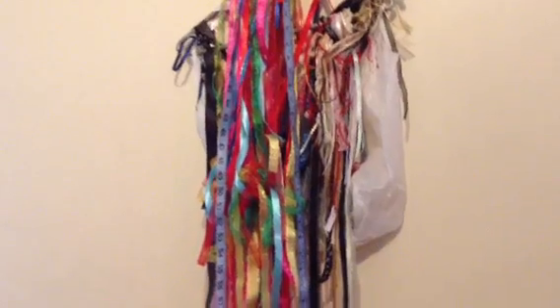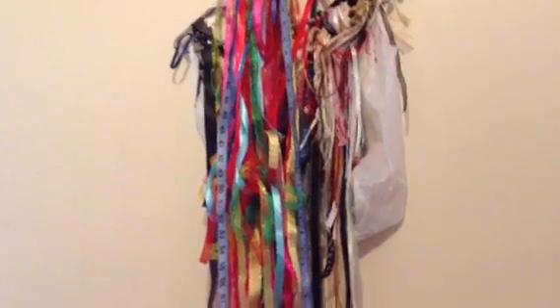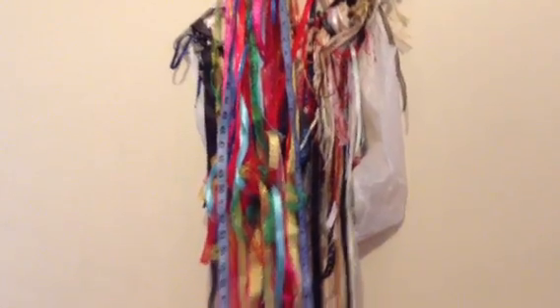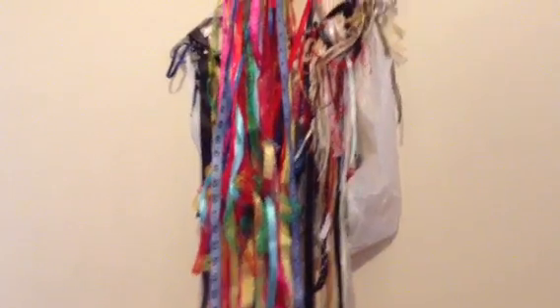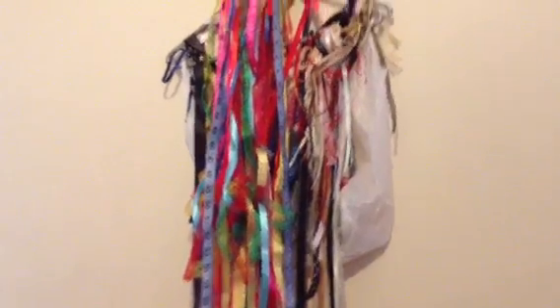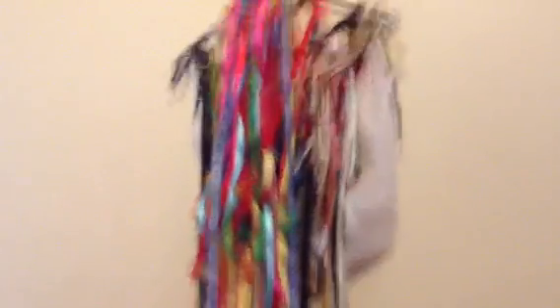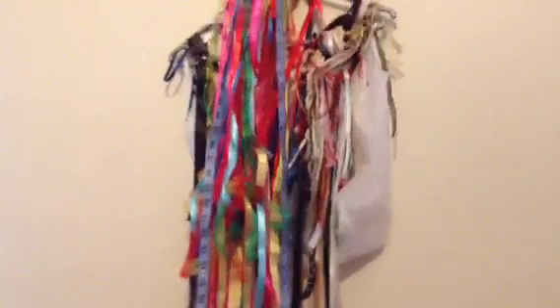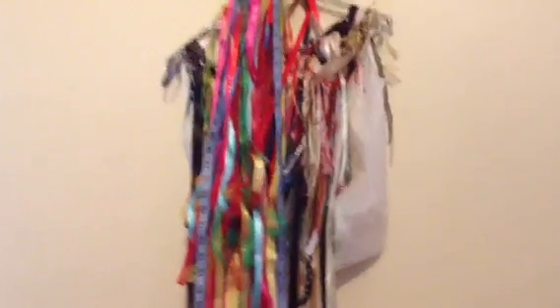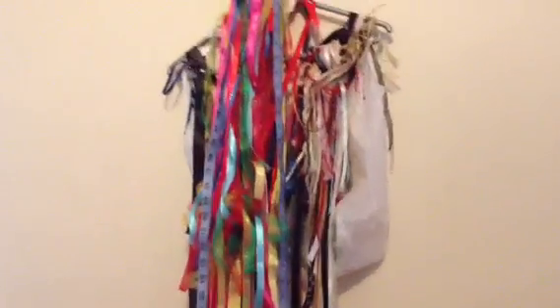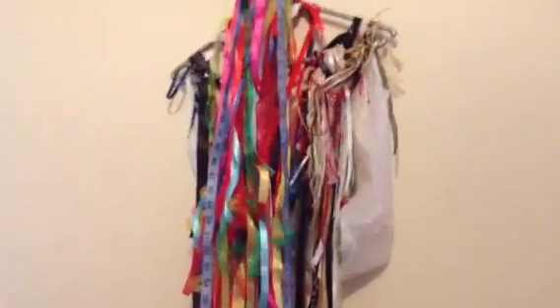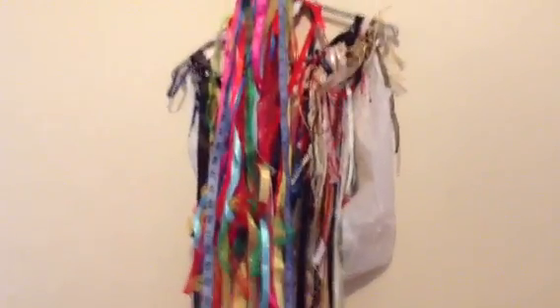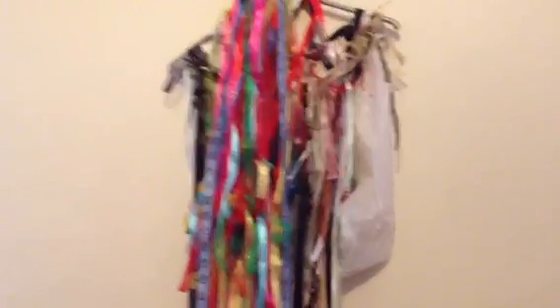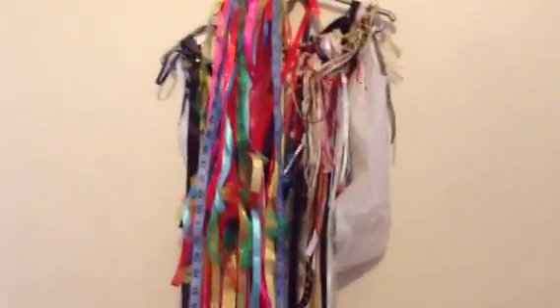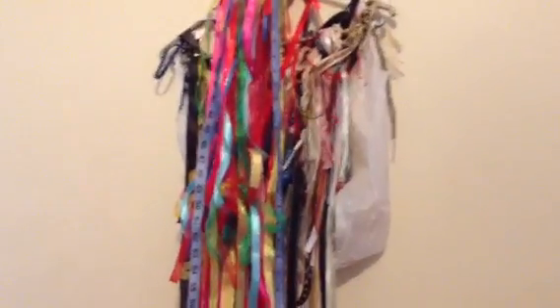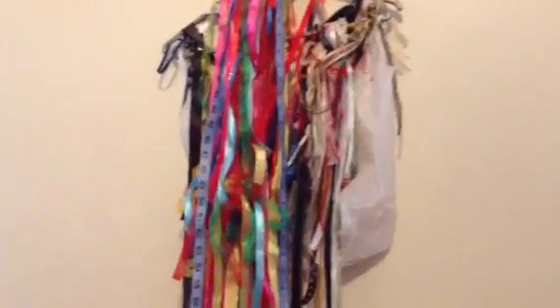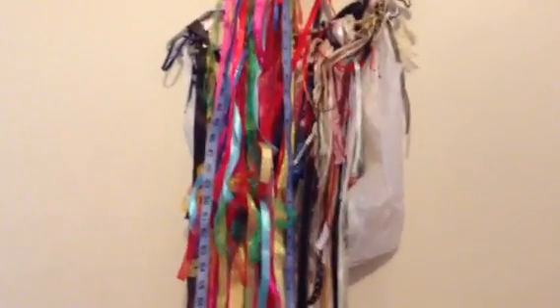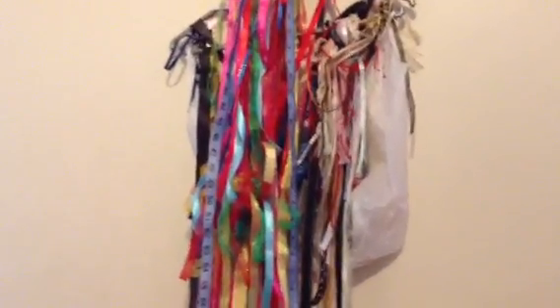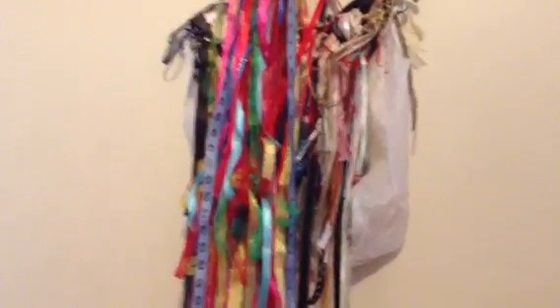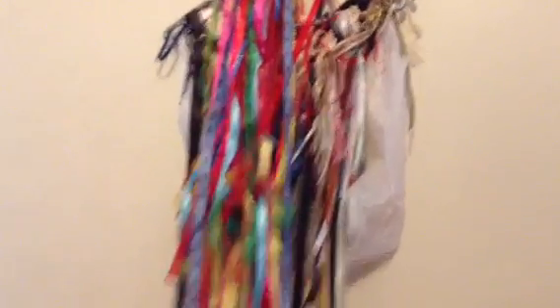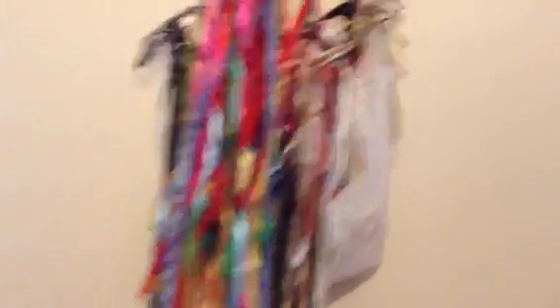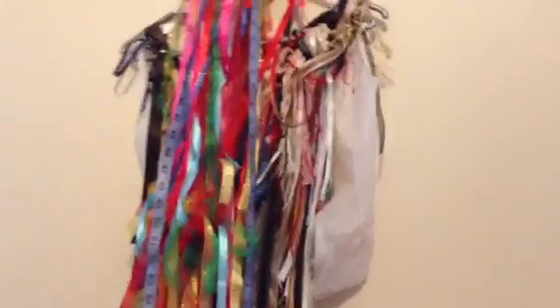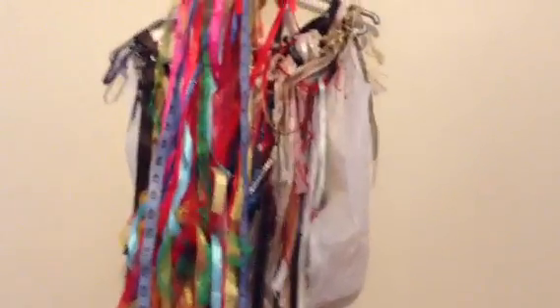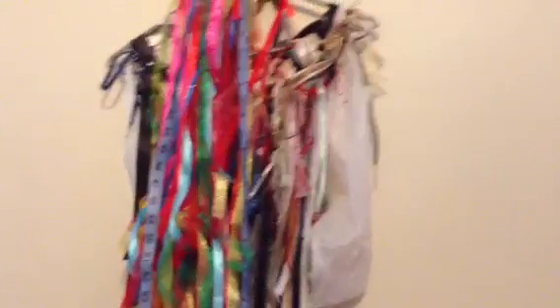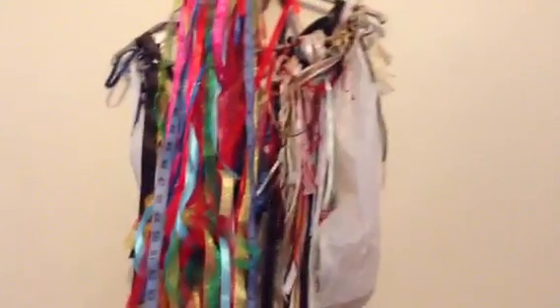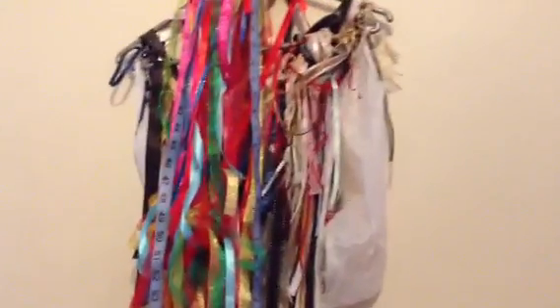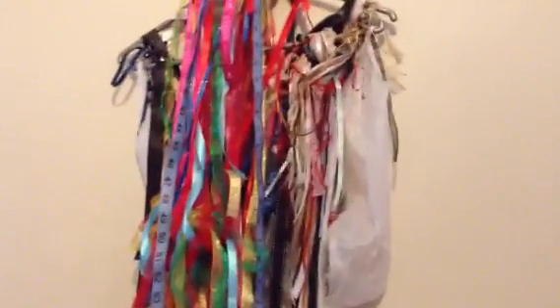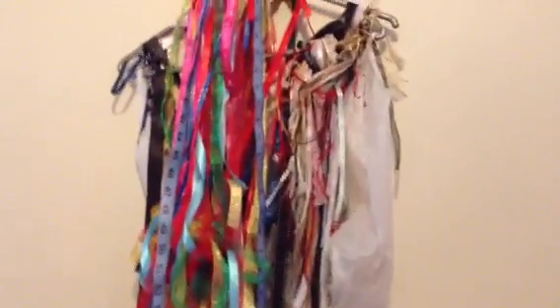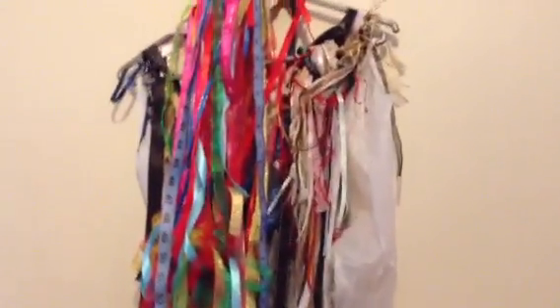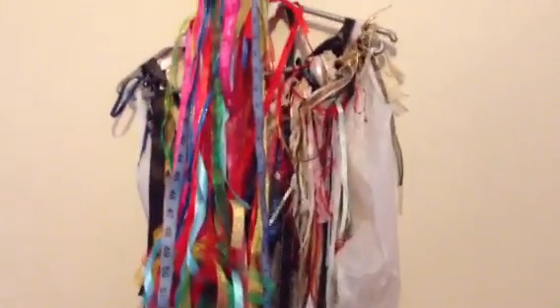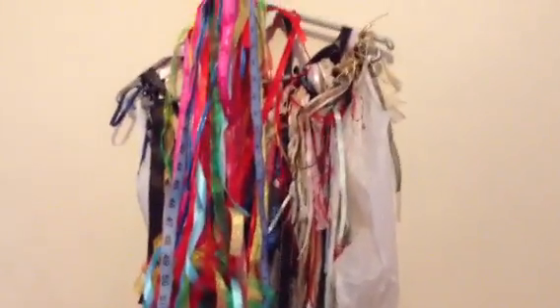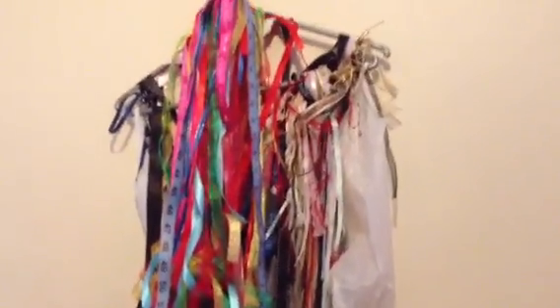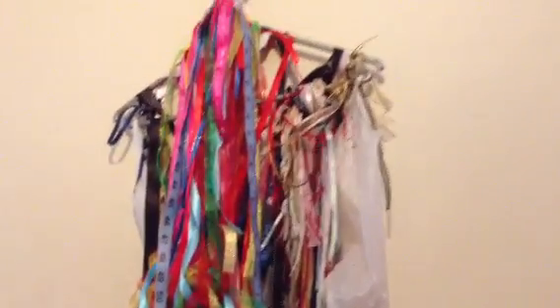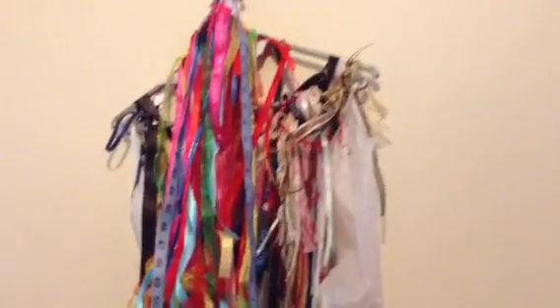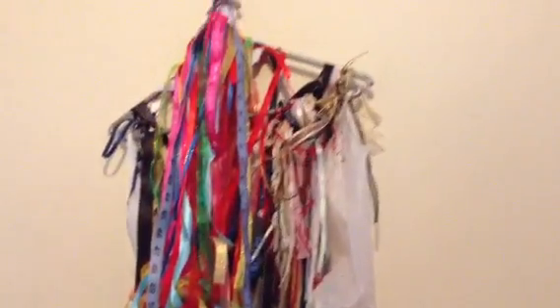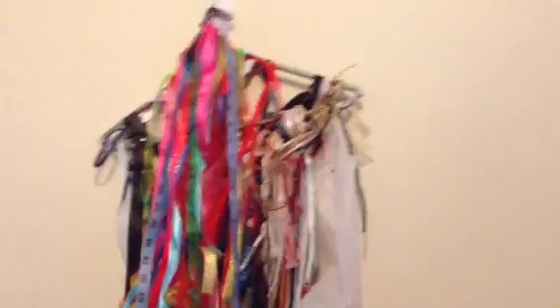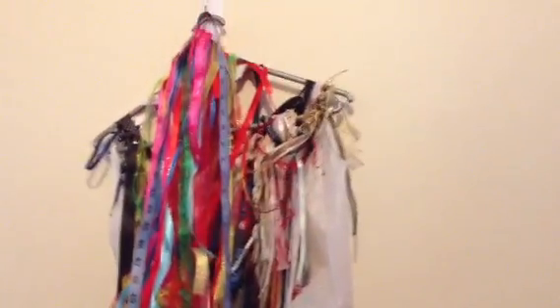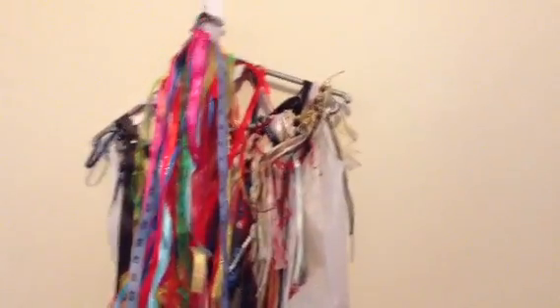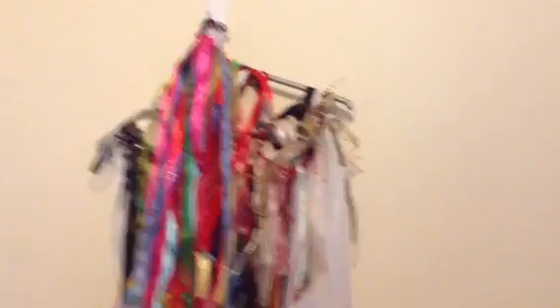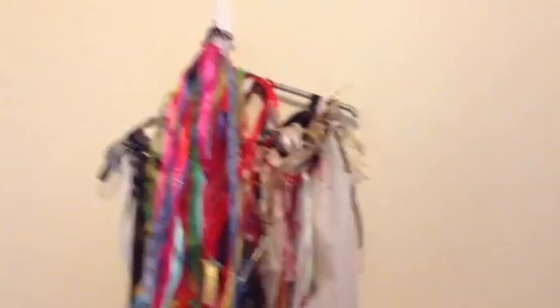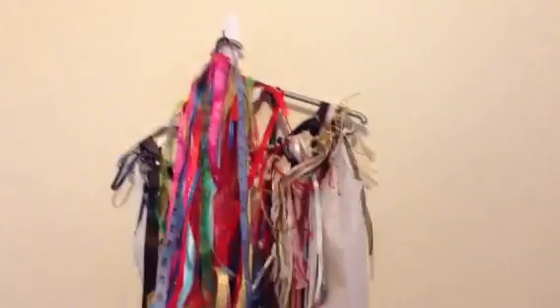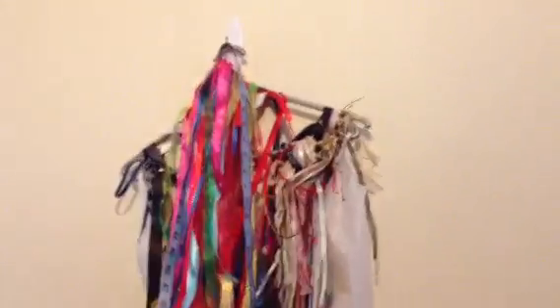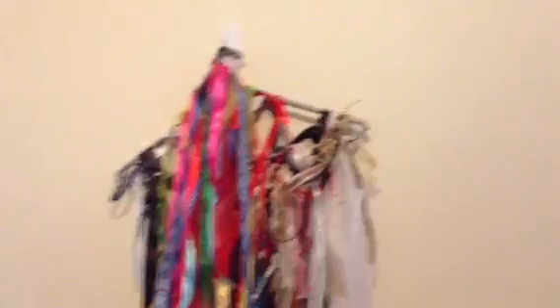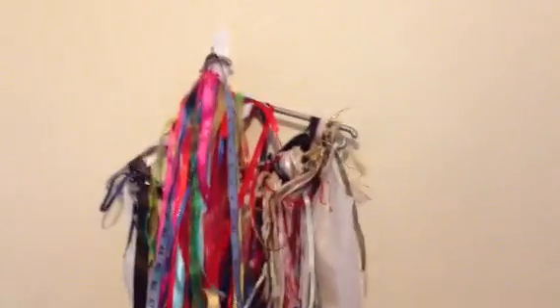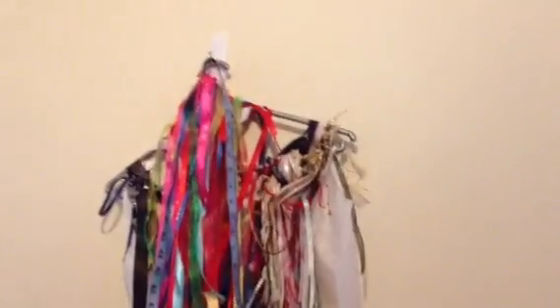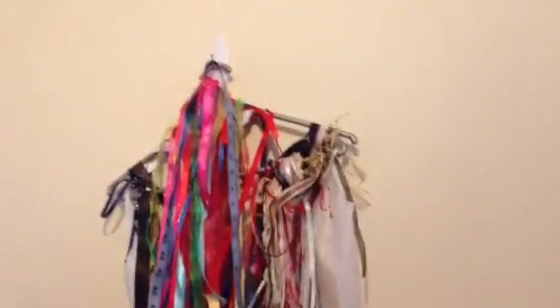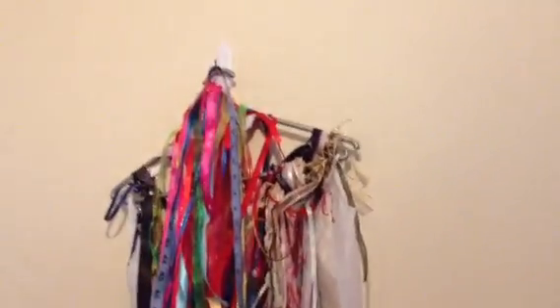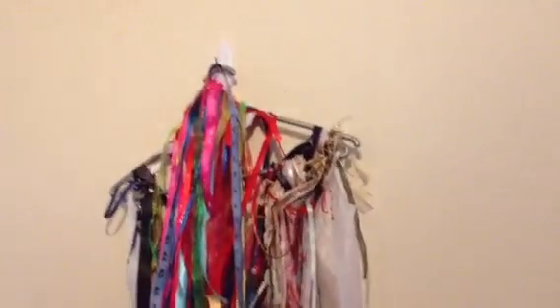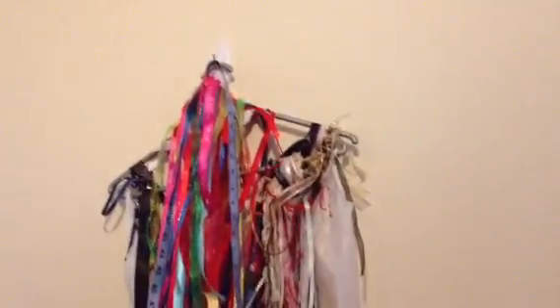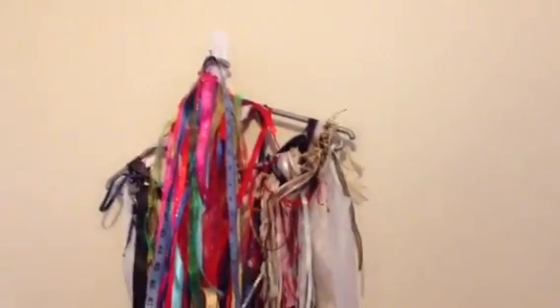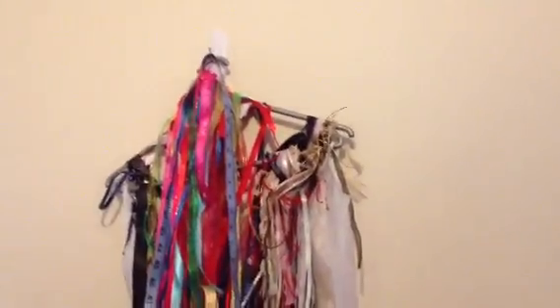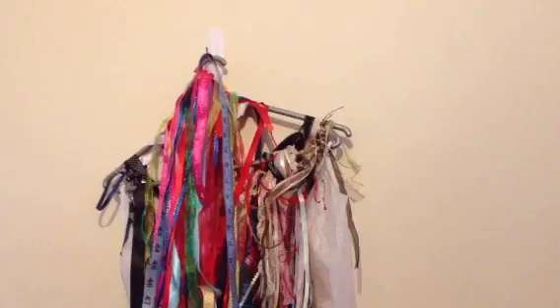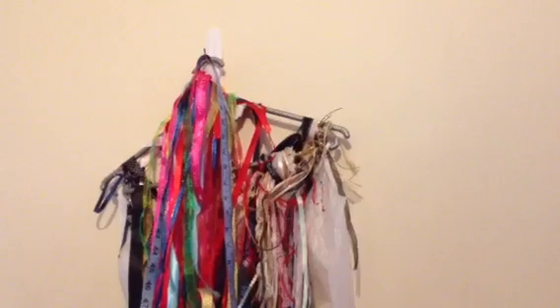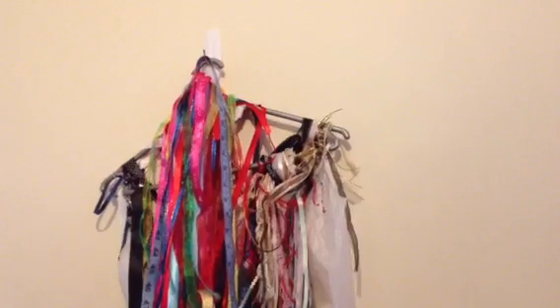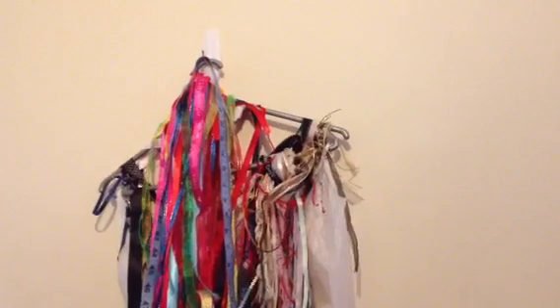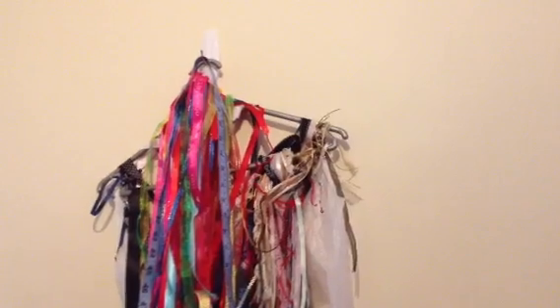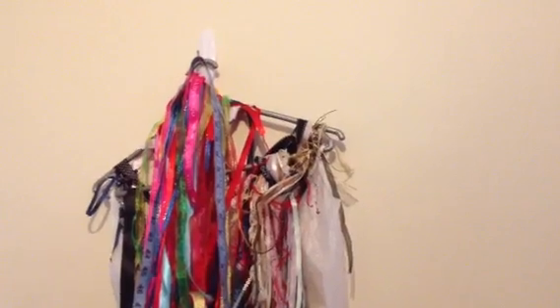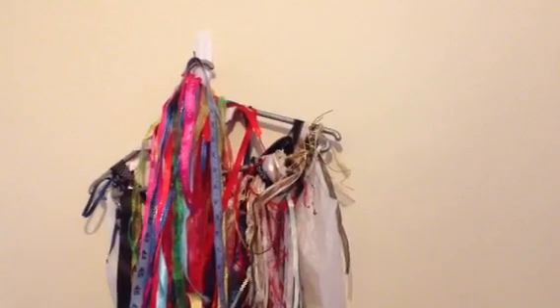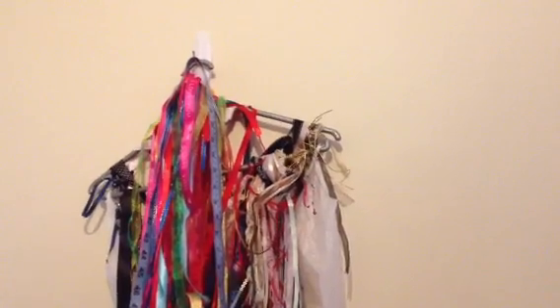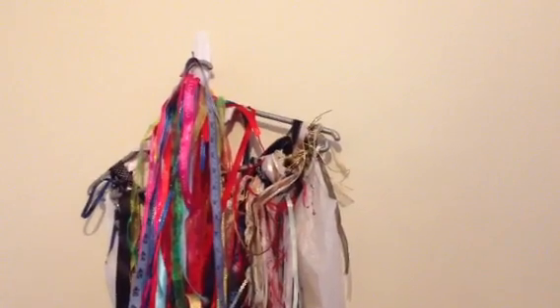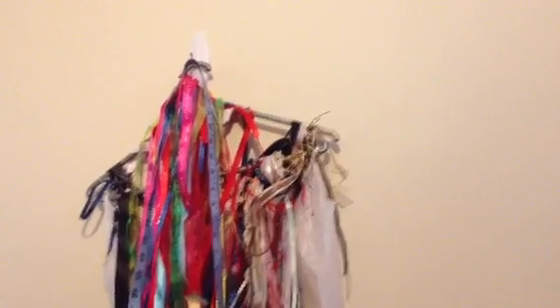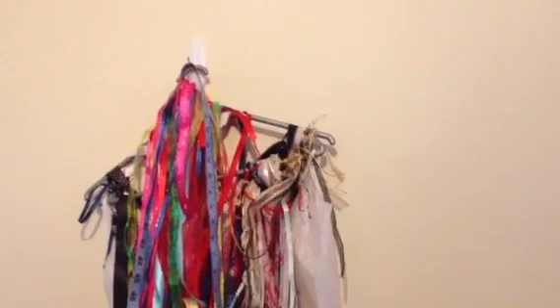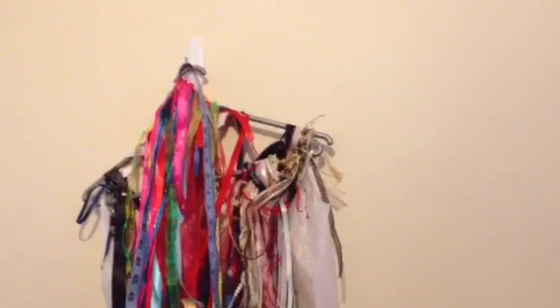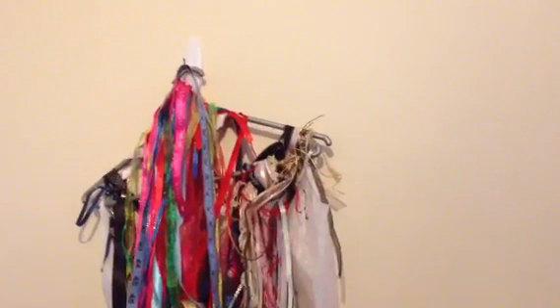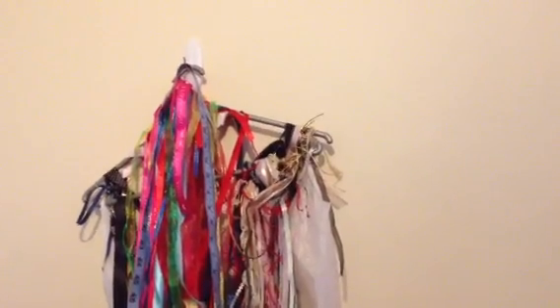Hi you guys, Amelia. My voice is much better and my throat isn't that sore.